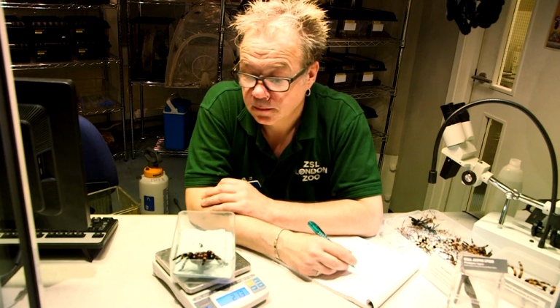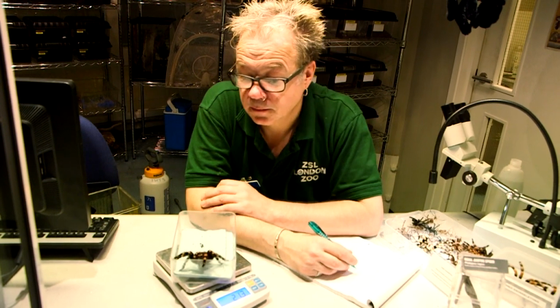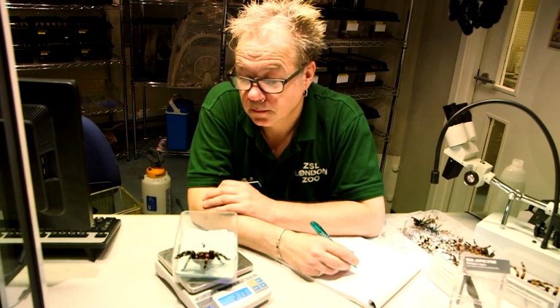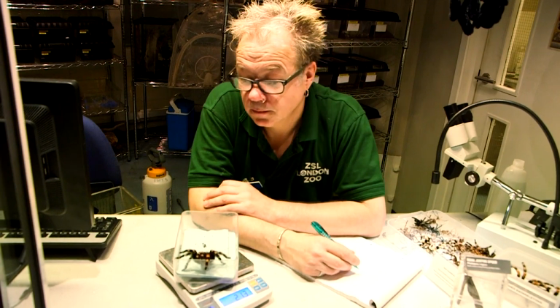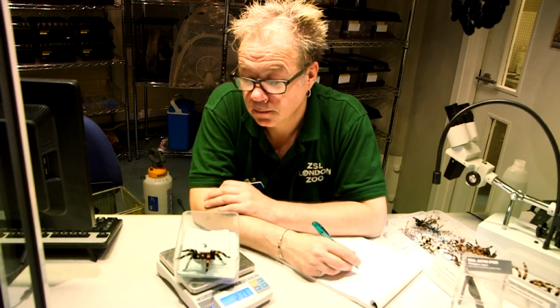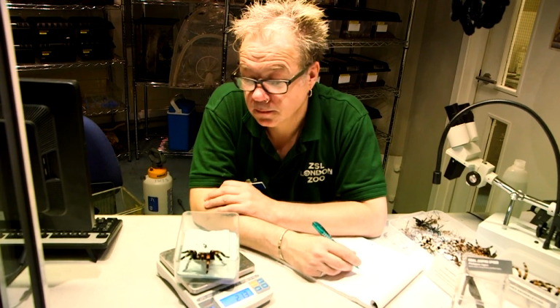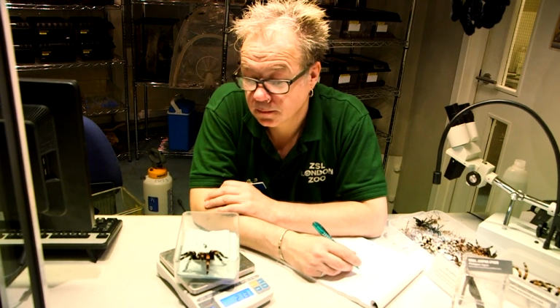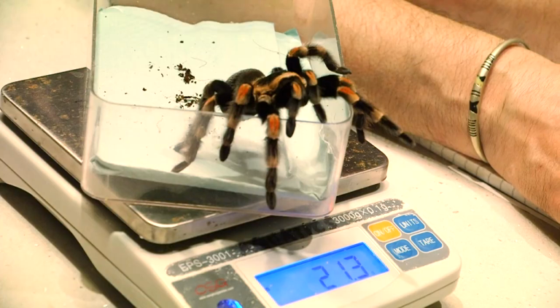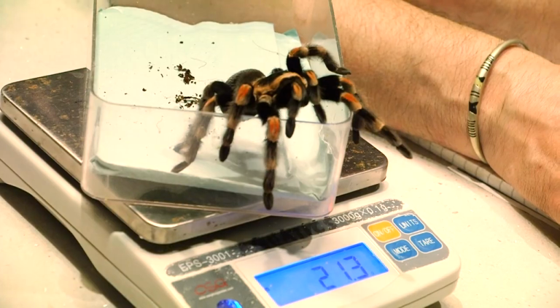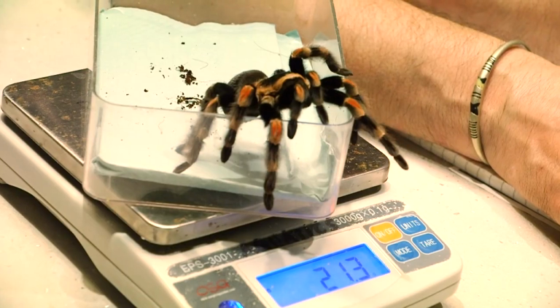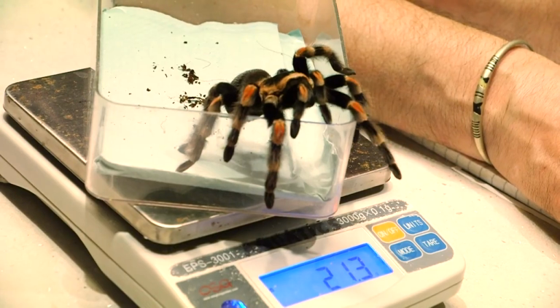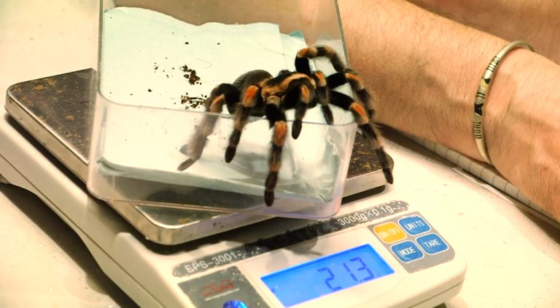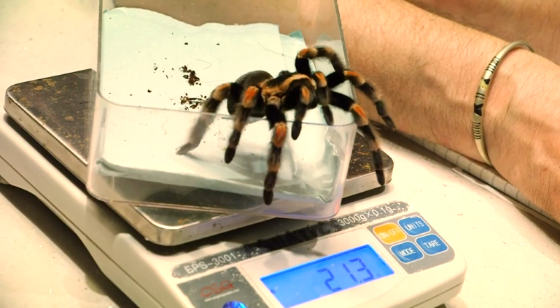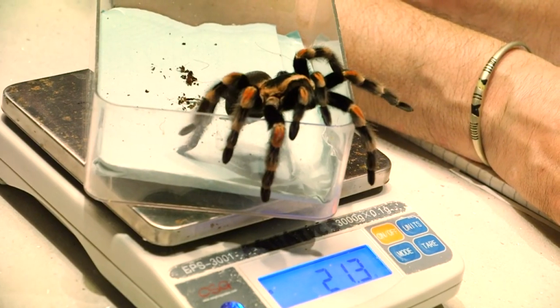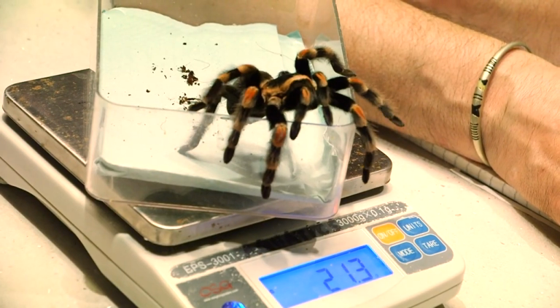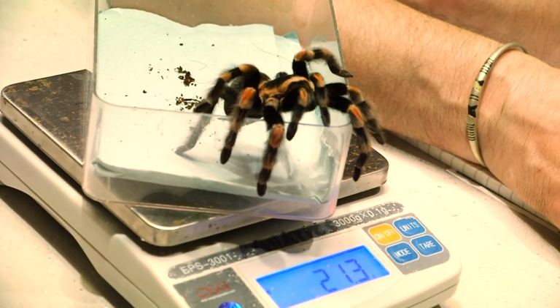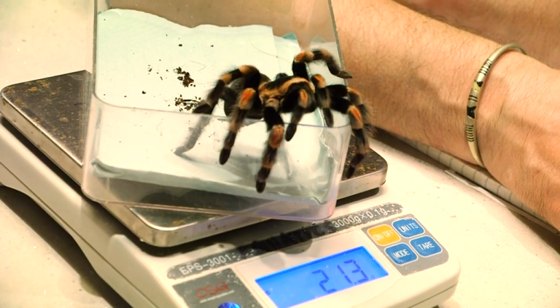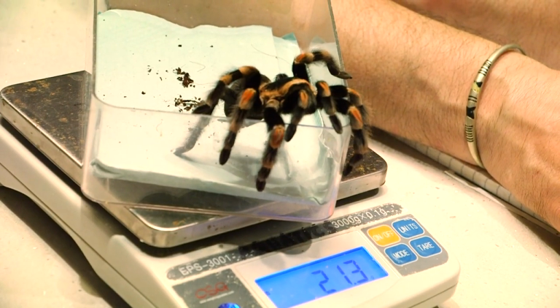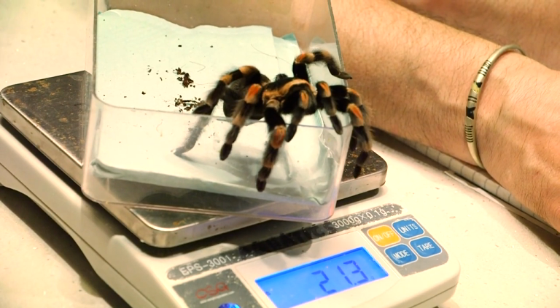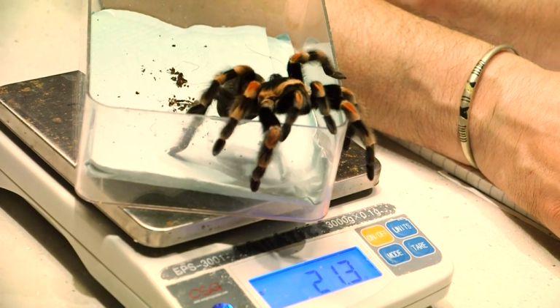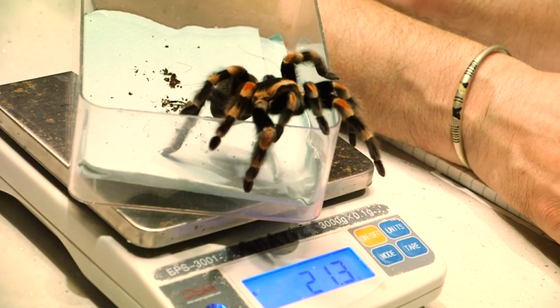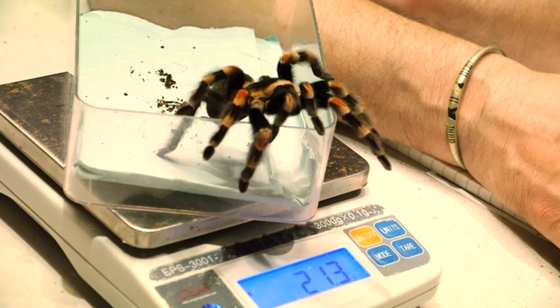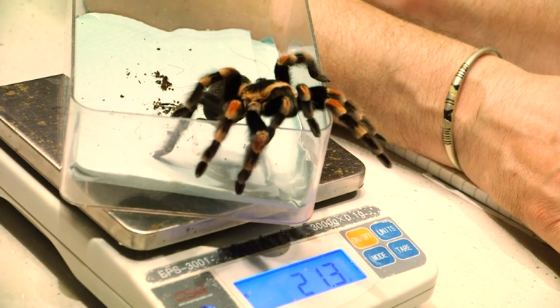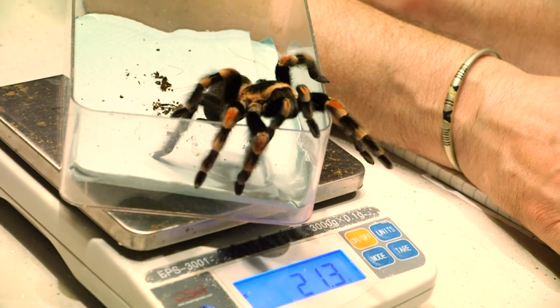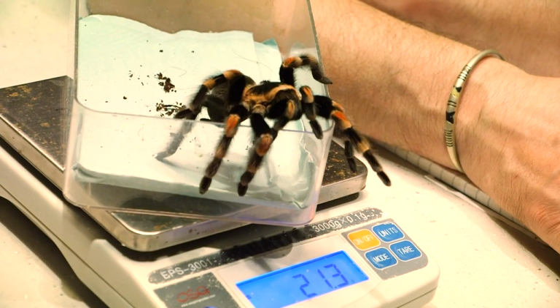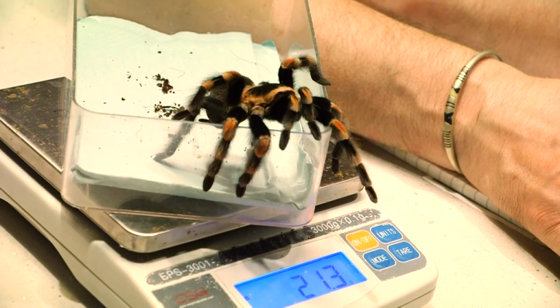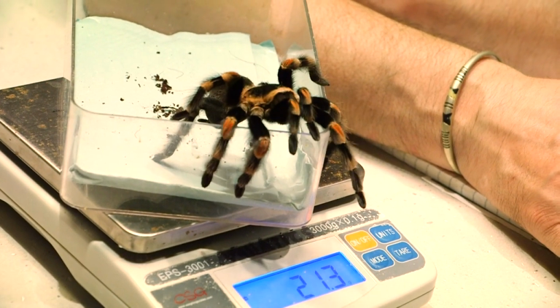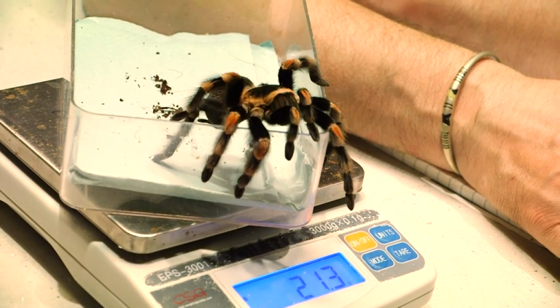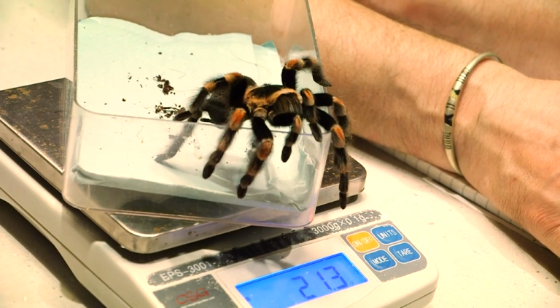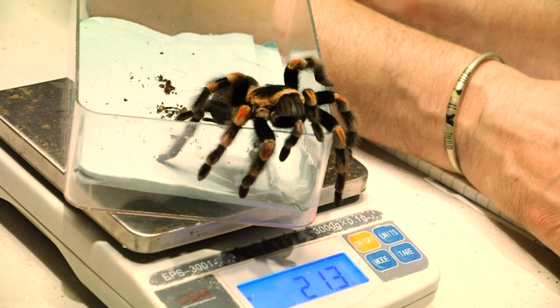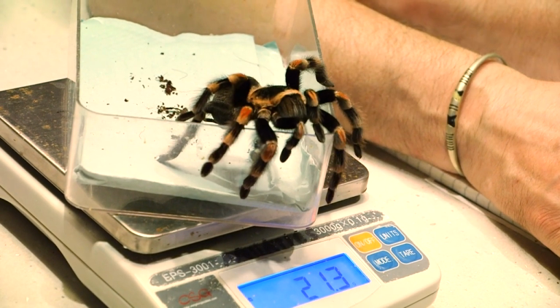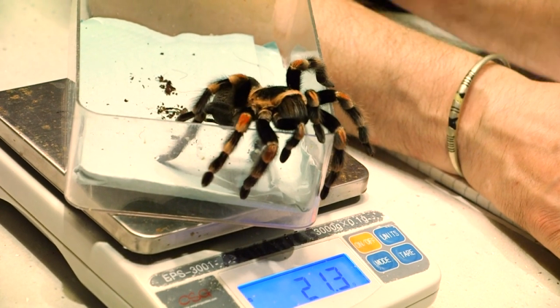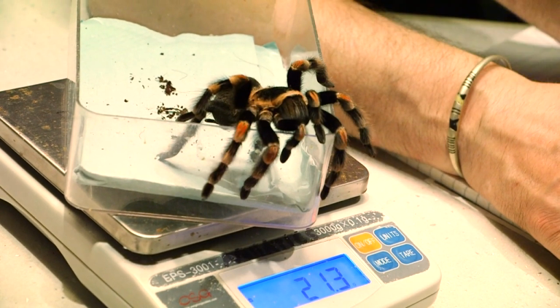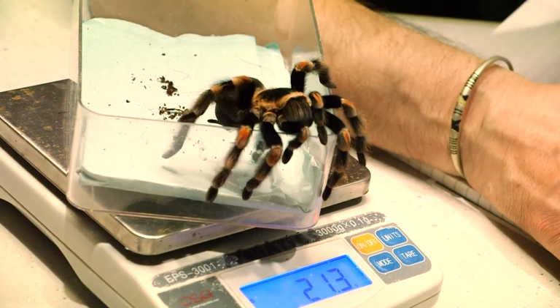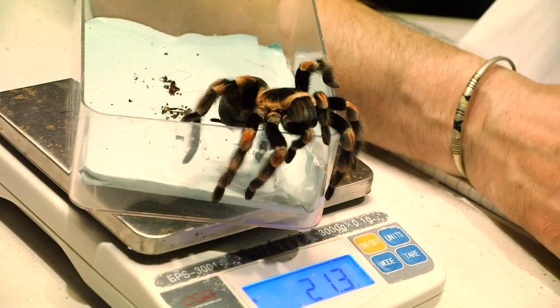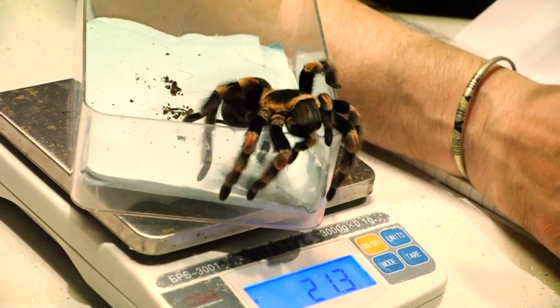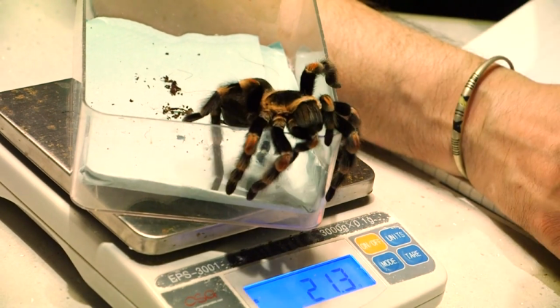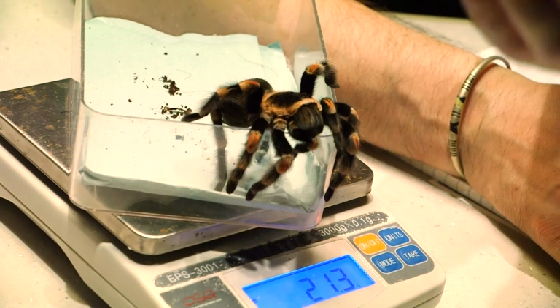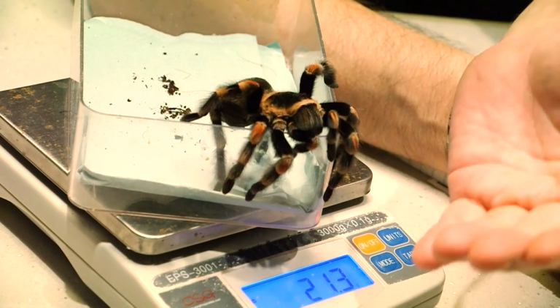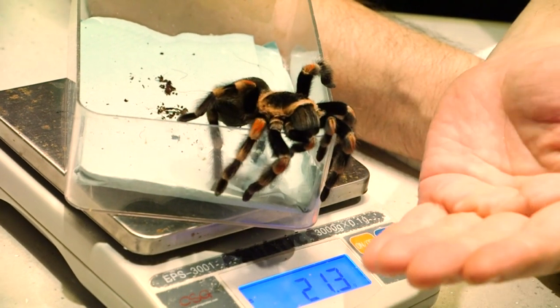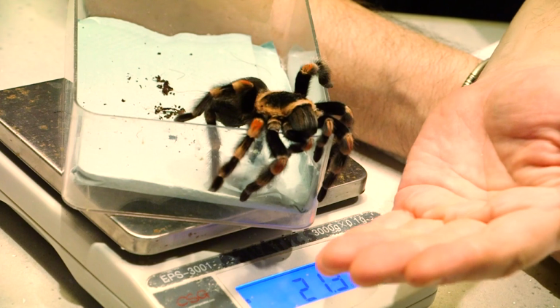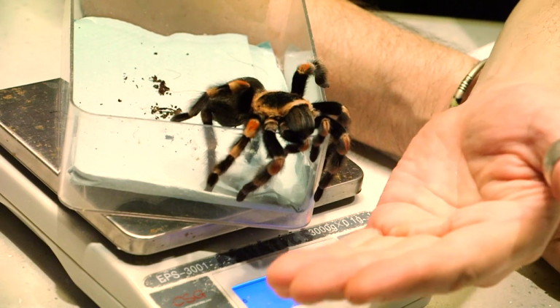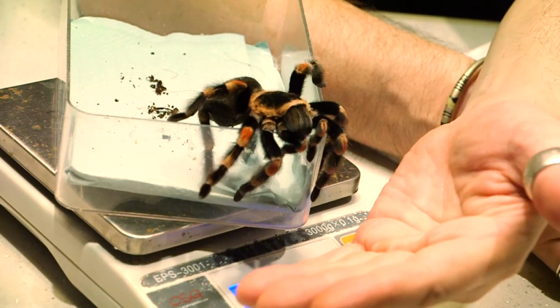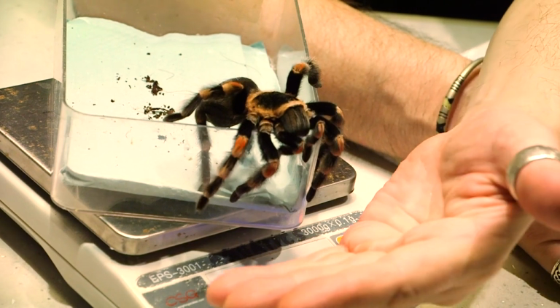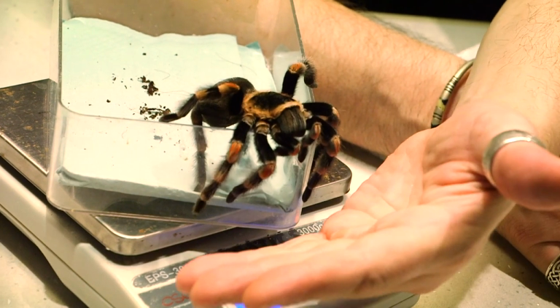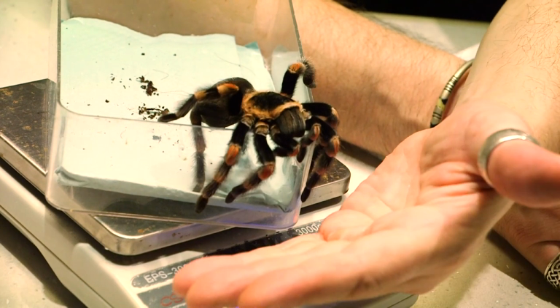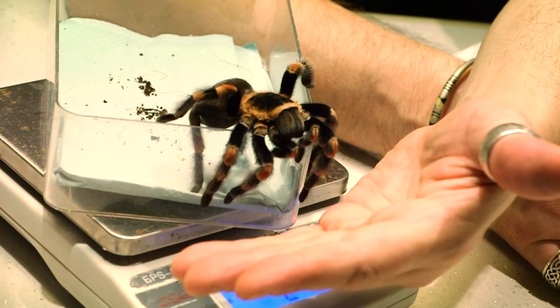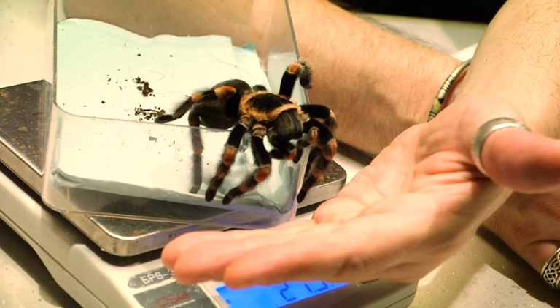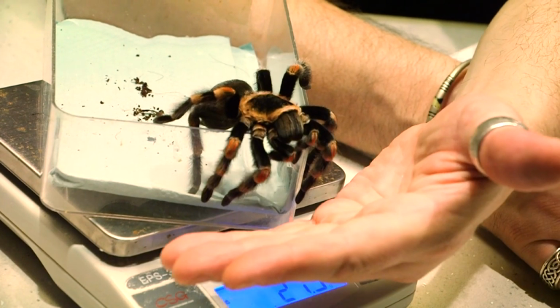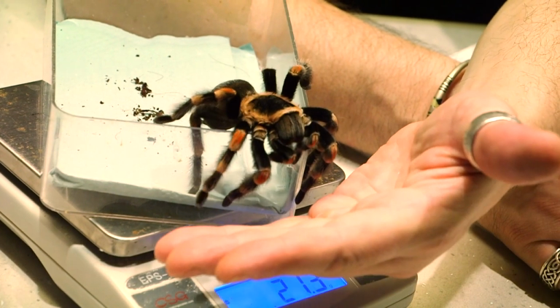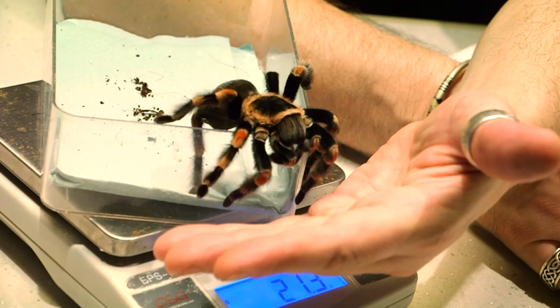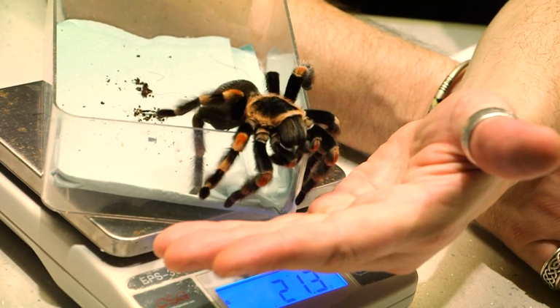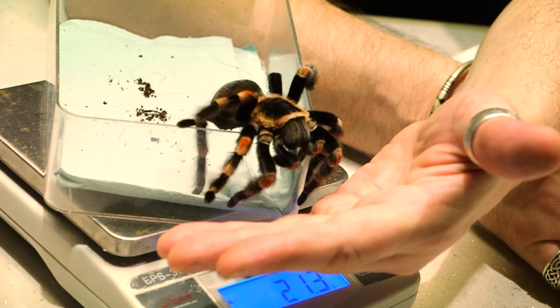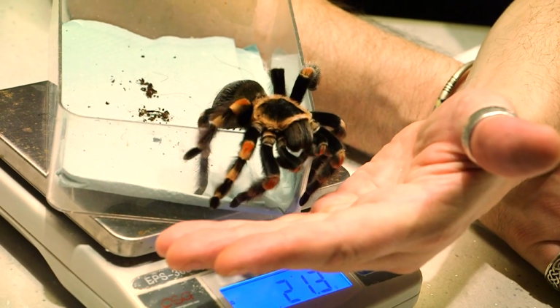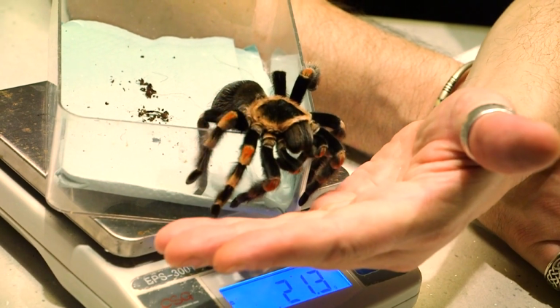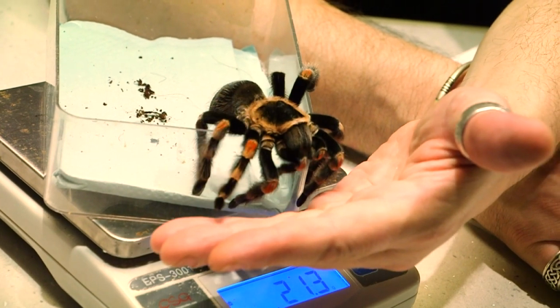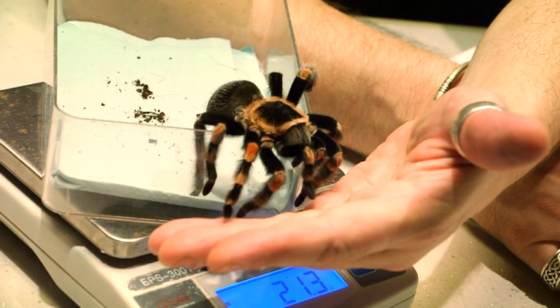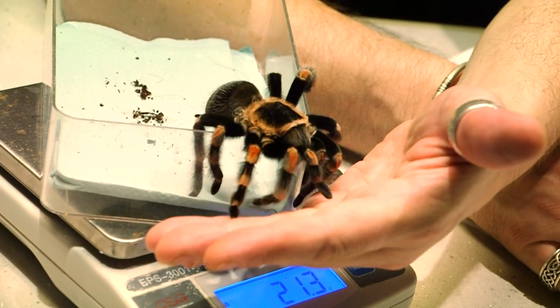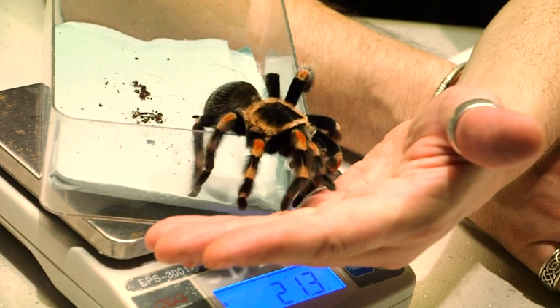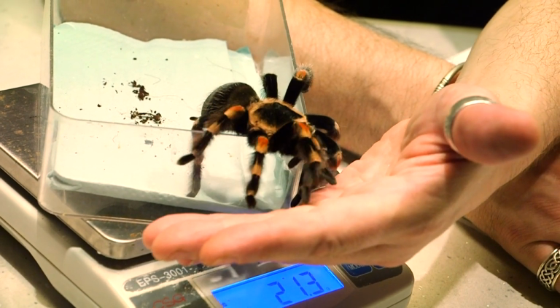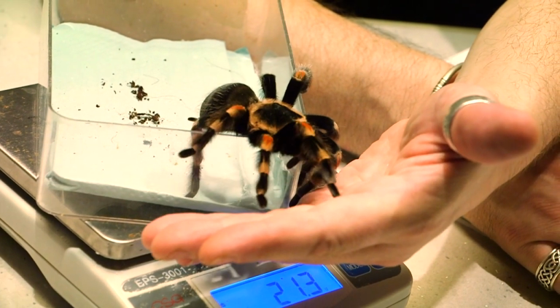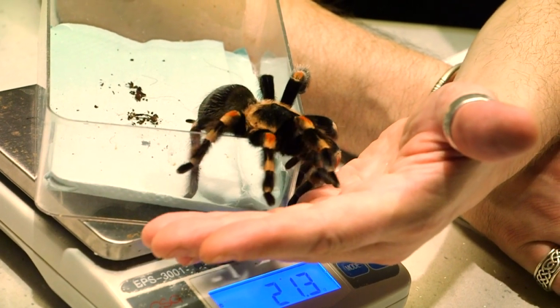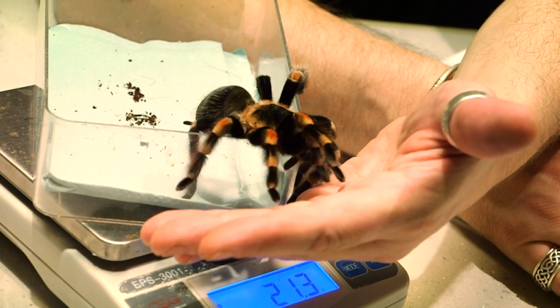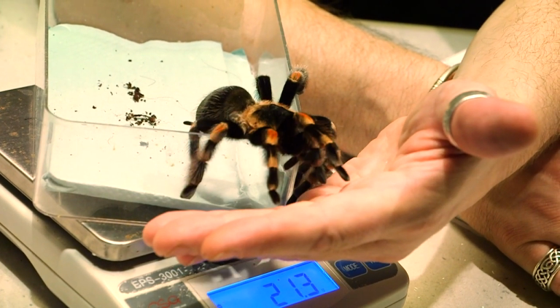All of the information that we get from the weigh-in we record both on the animal sections and on the database called ZIMS that we share with other zoos.